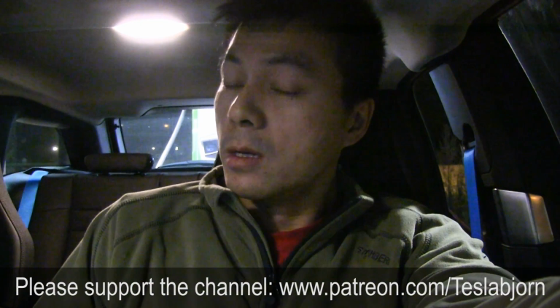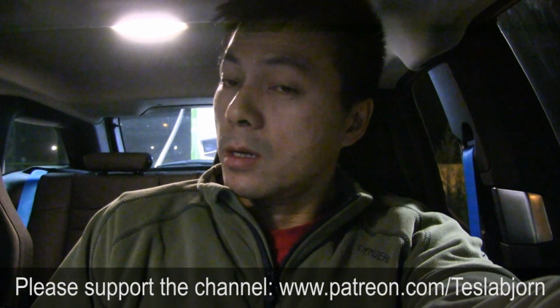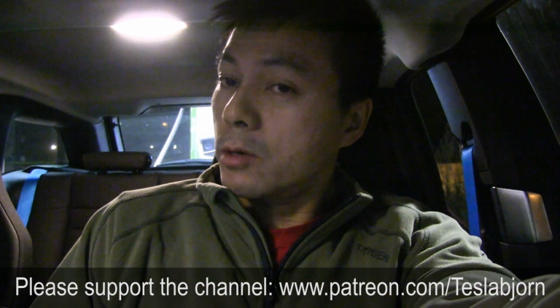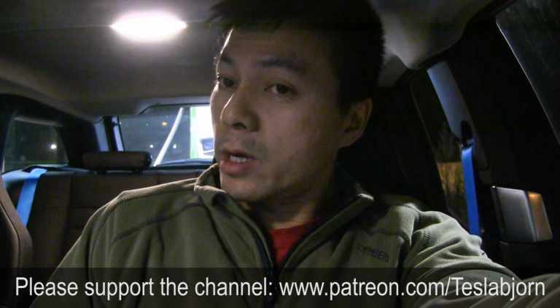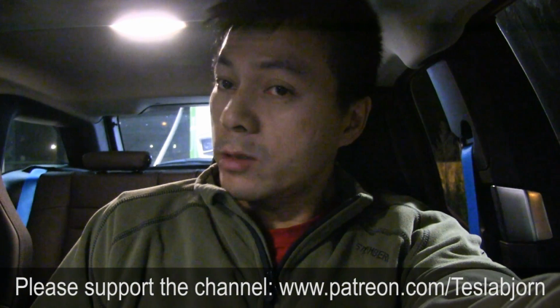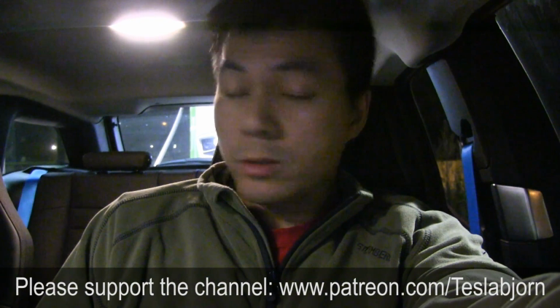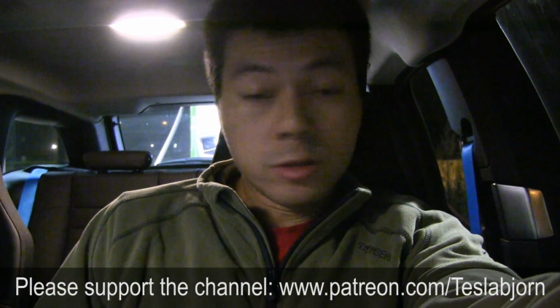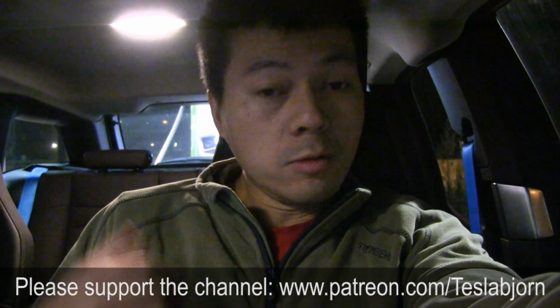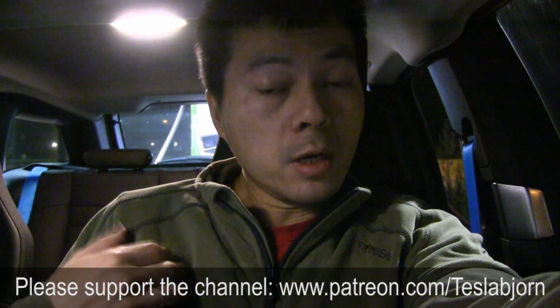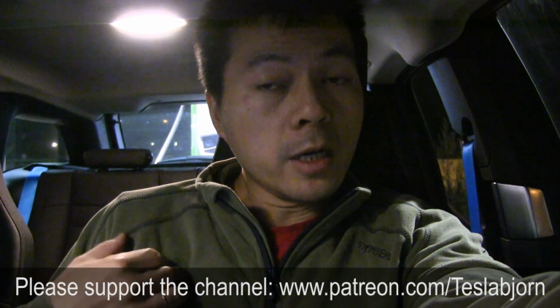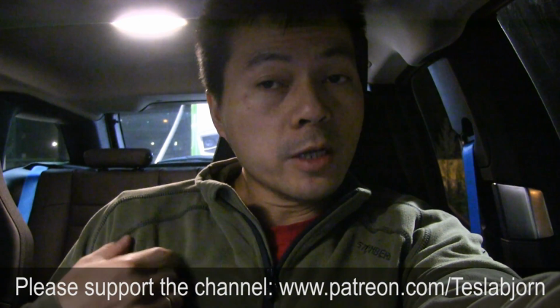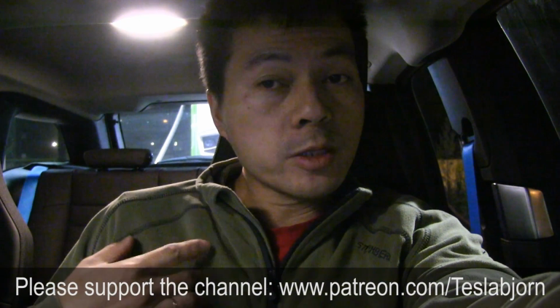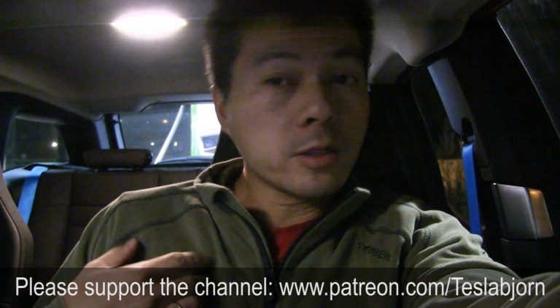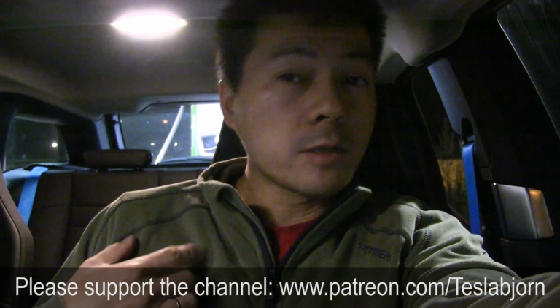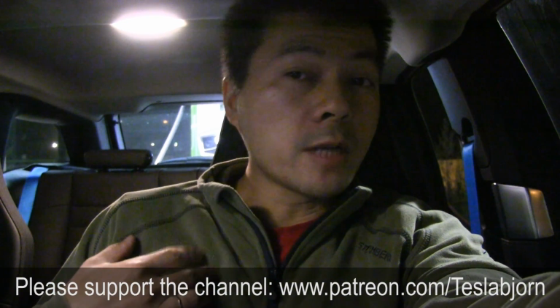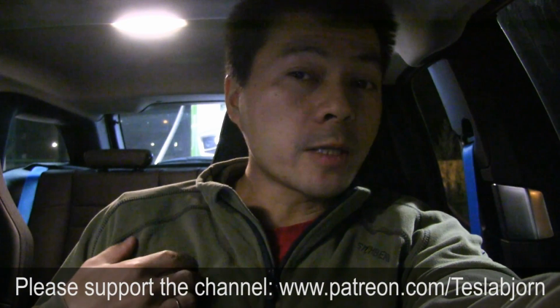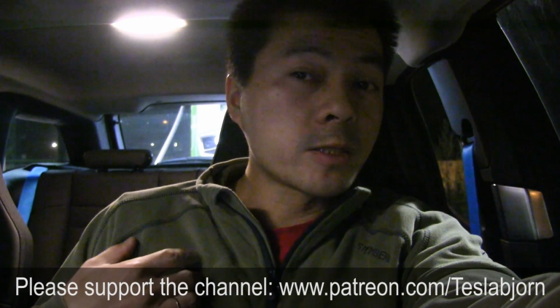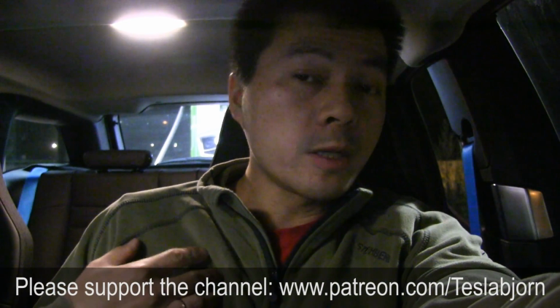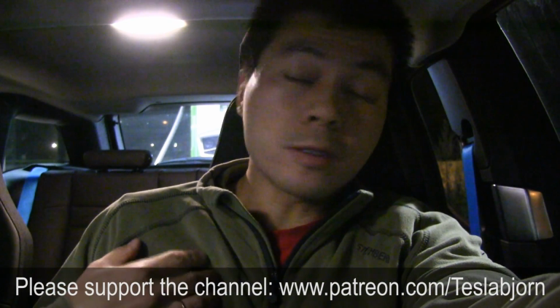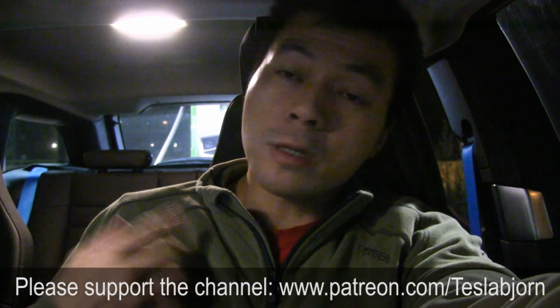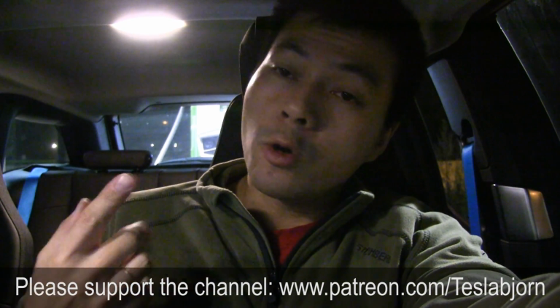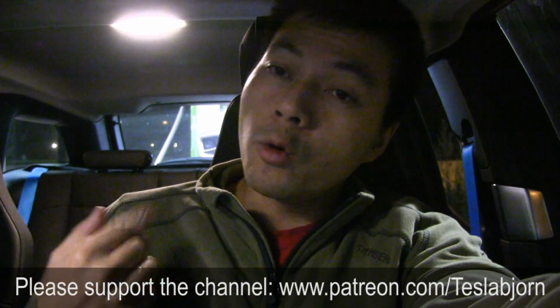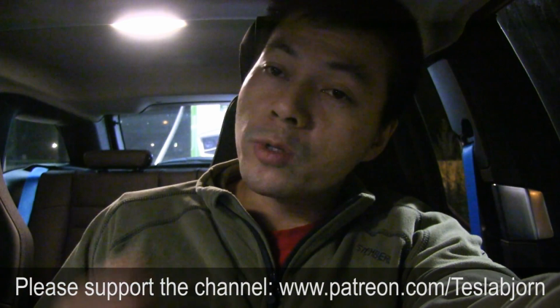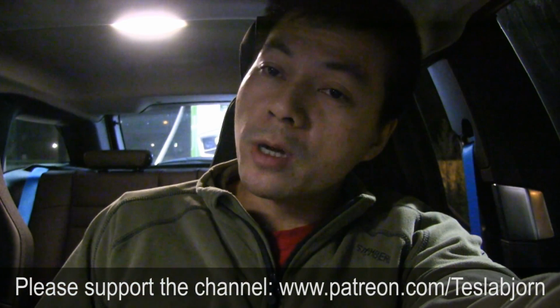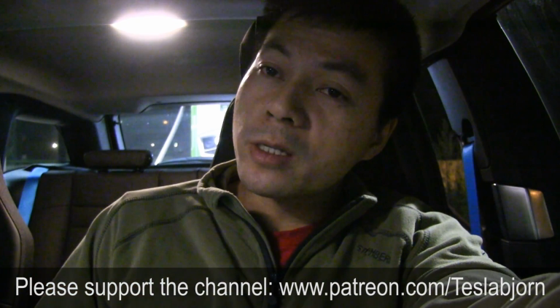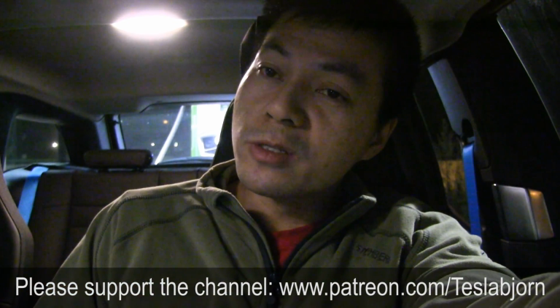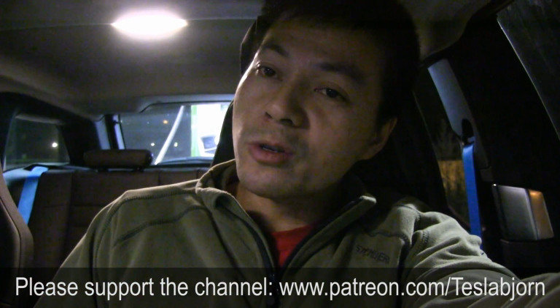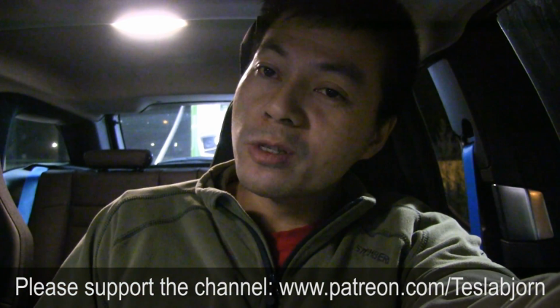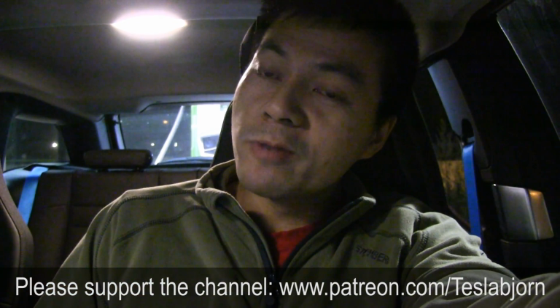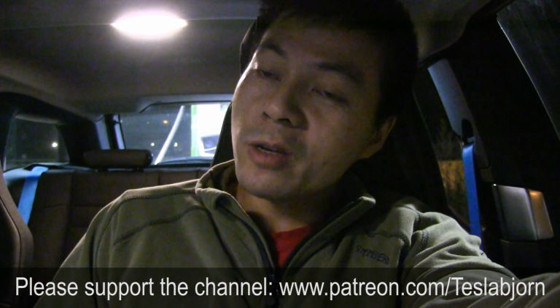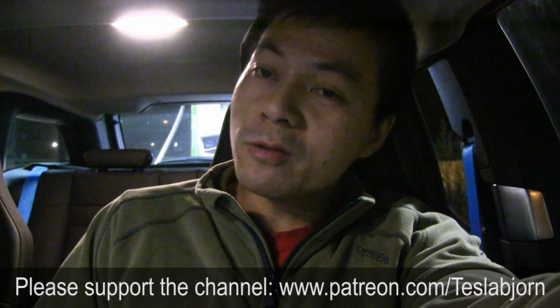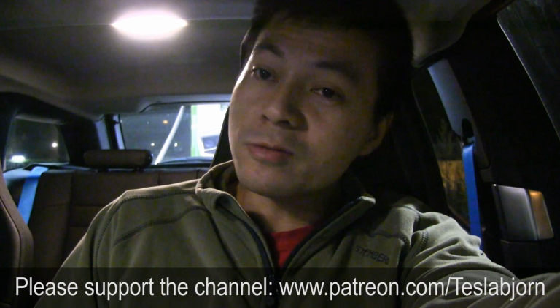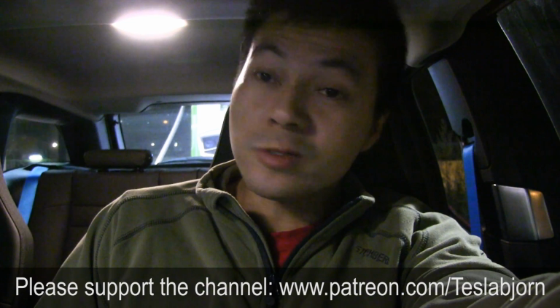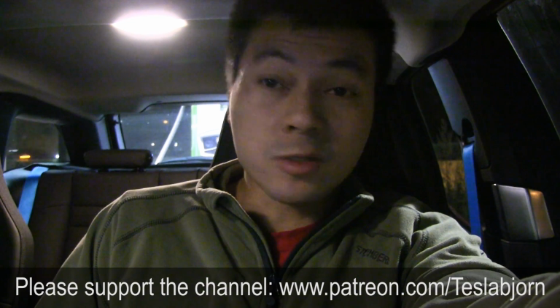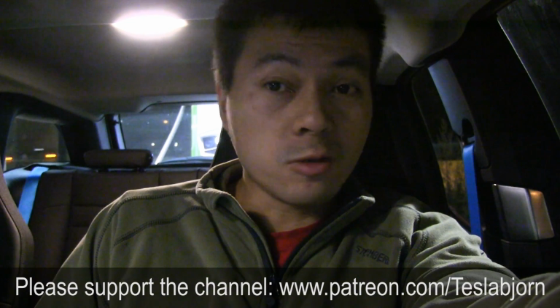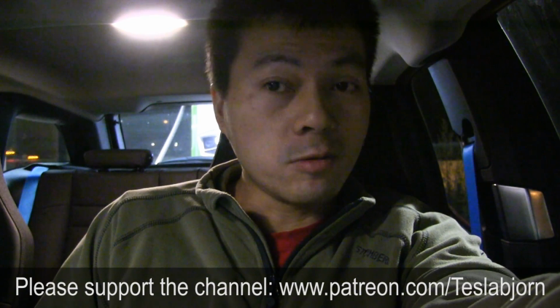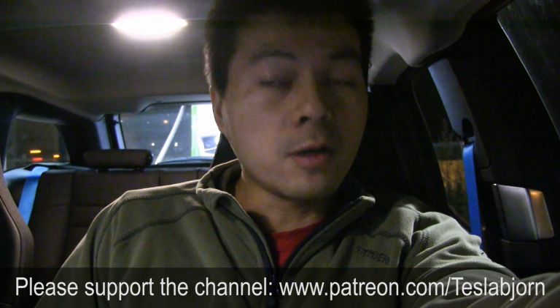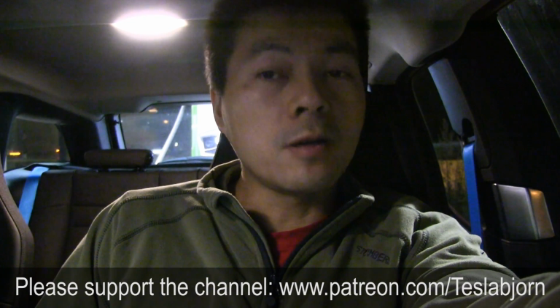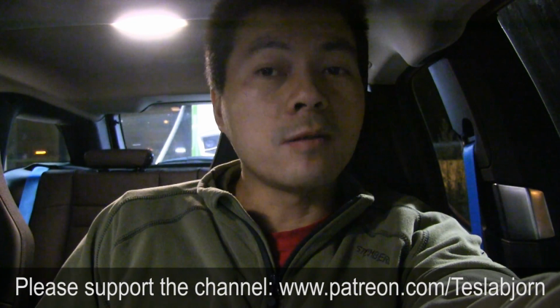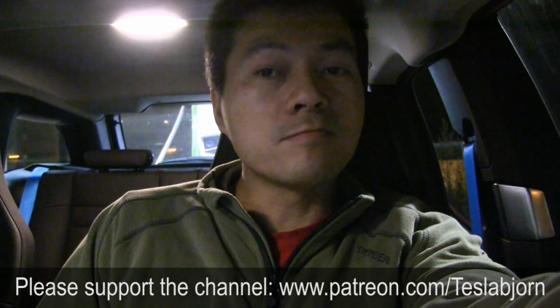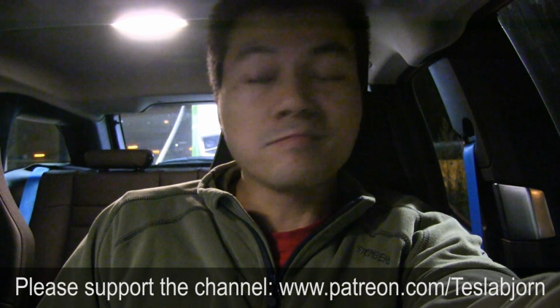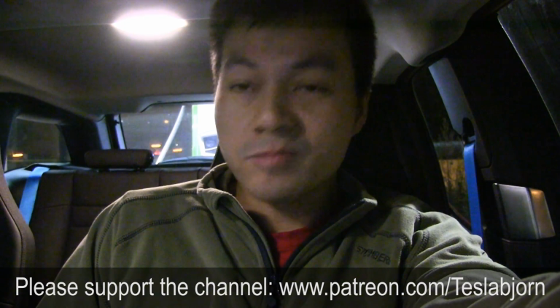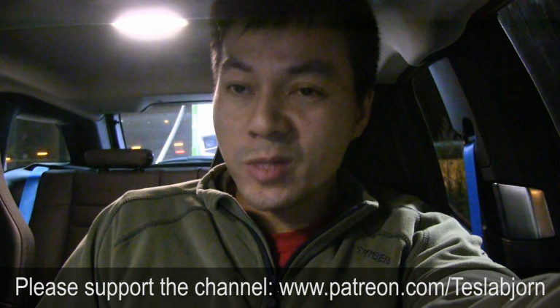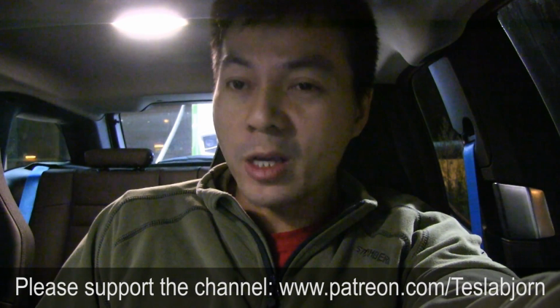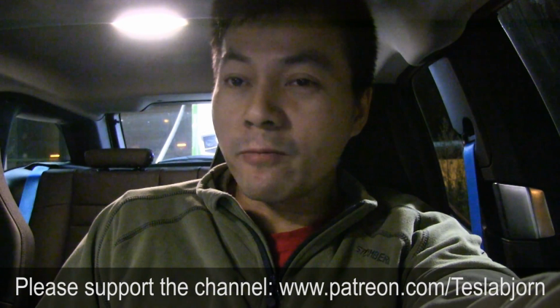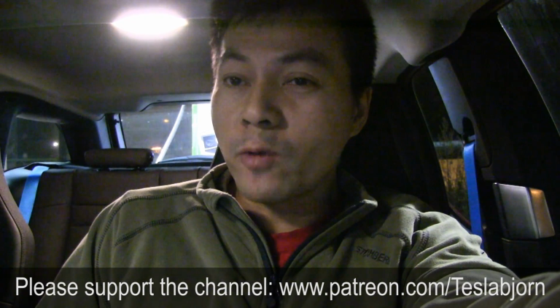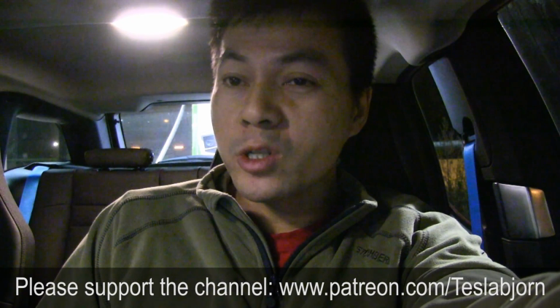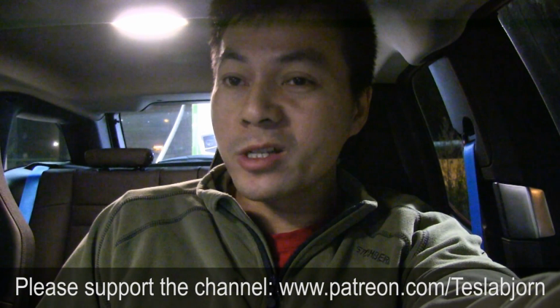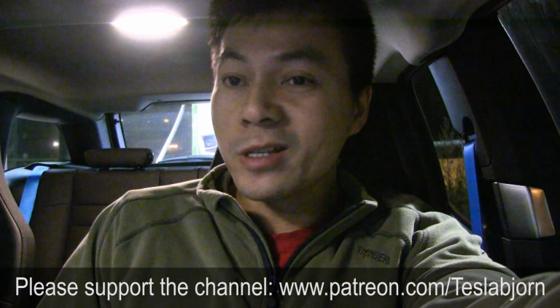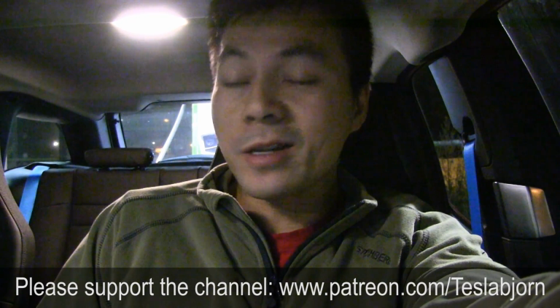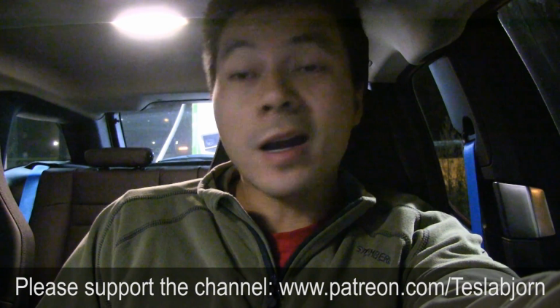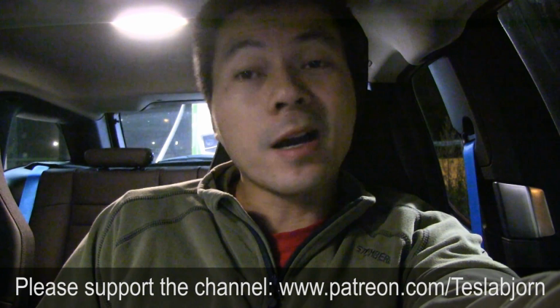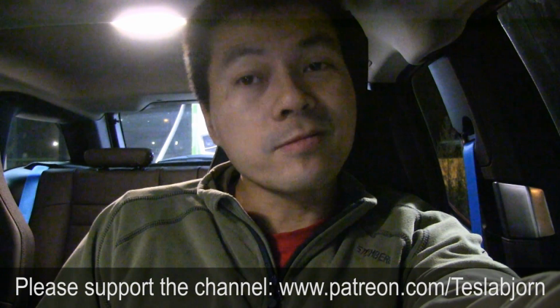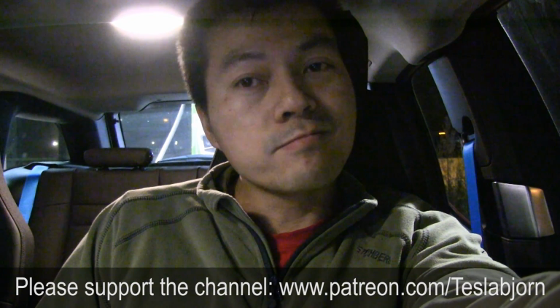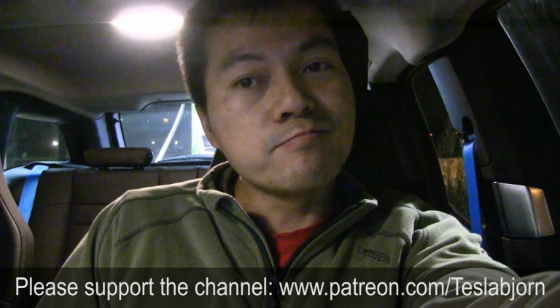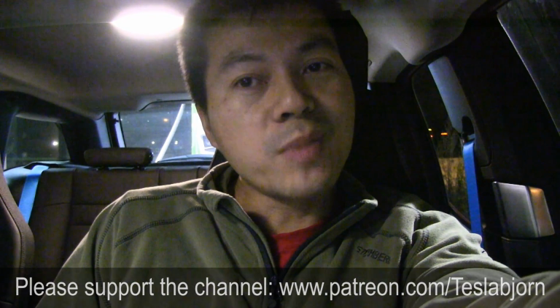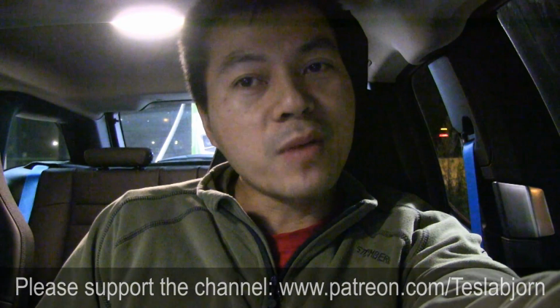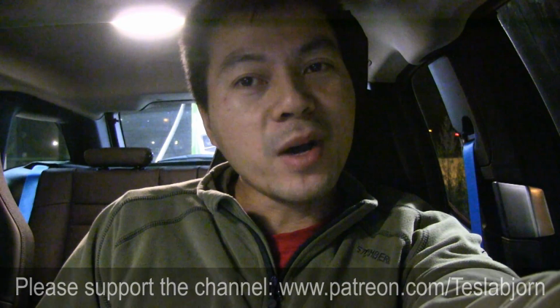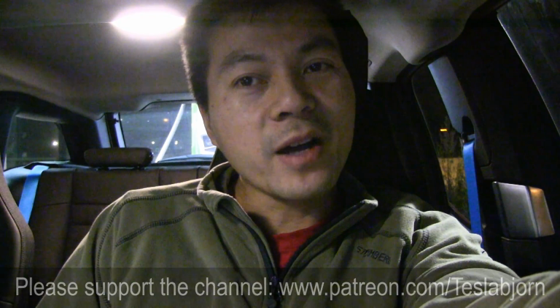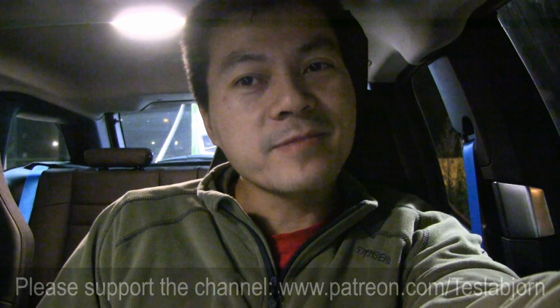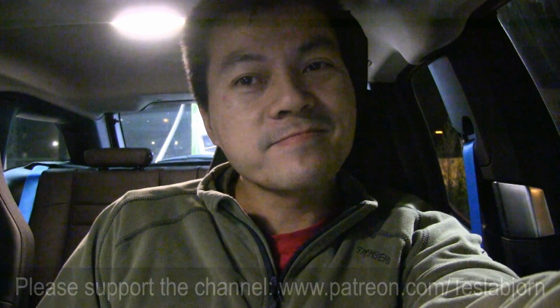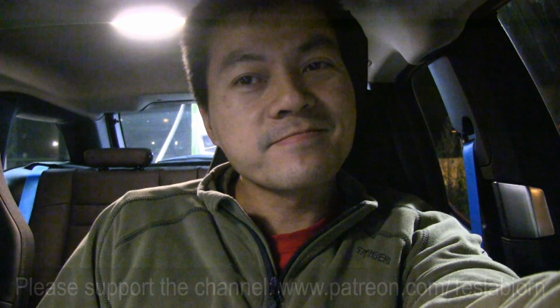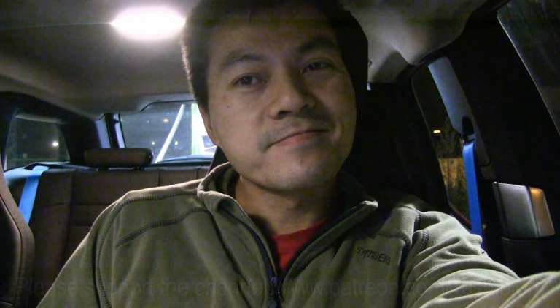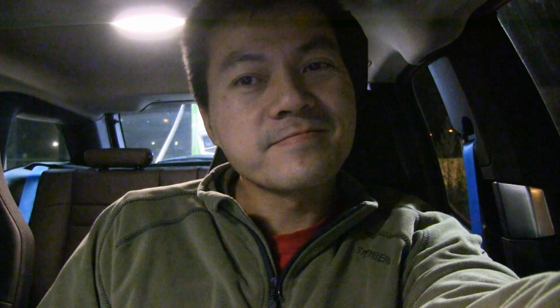All right, I guess that's it. I hope you guys enjoyed this video. Thank you for watching and bye-bye.